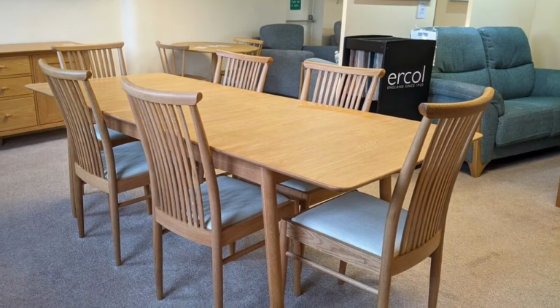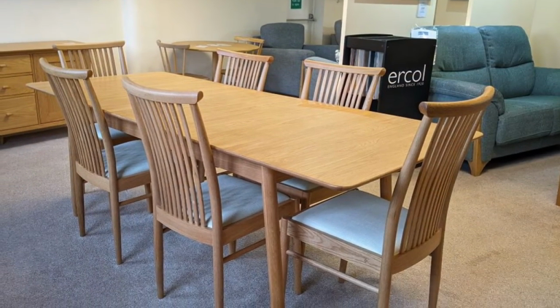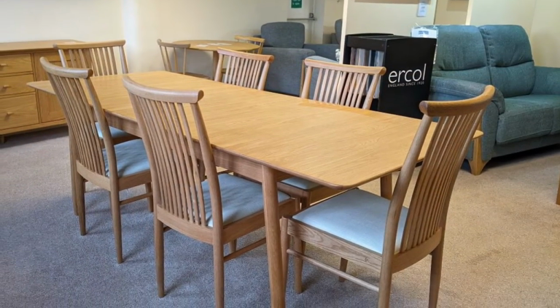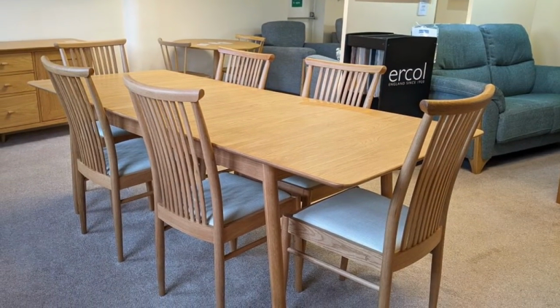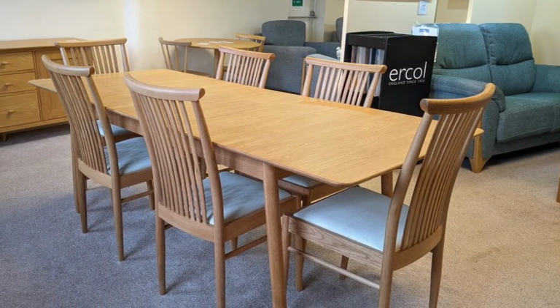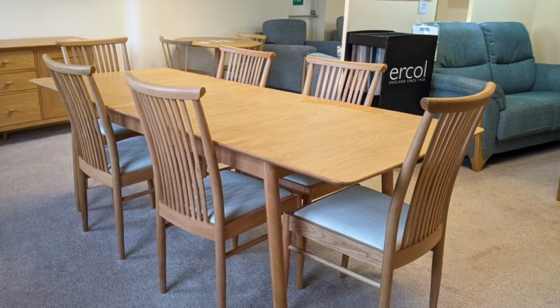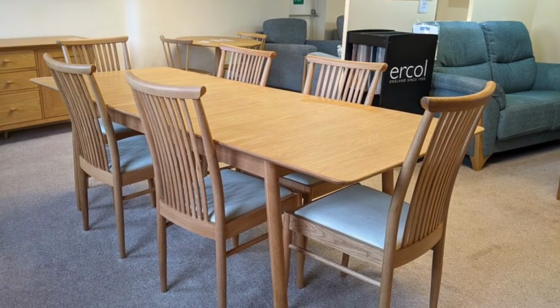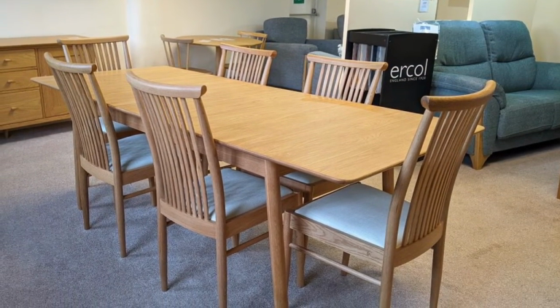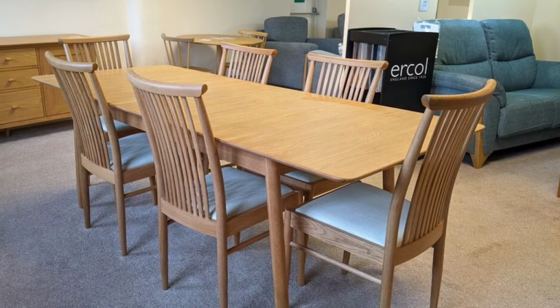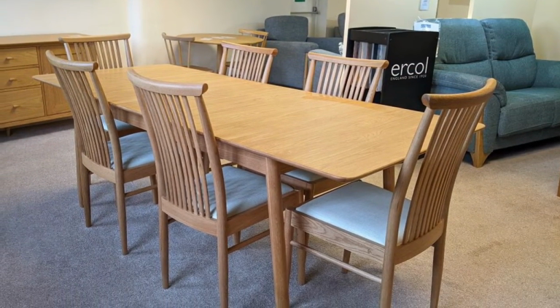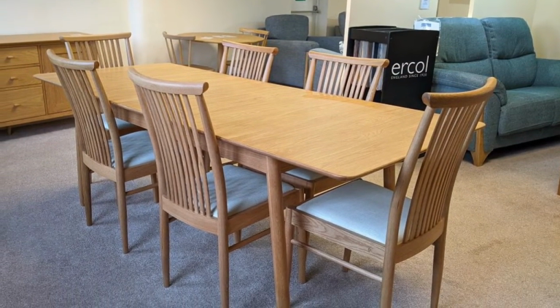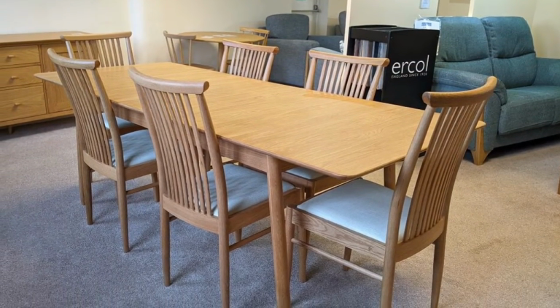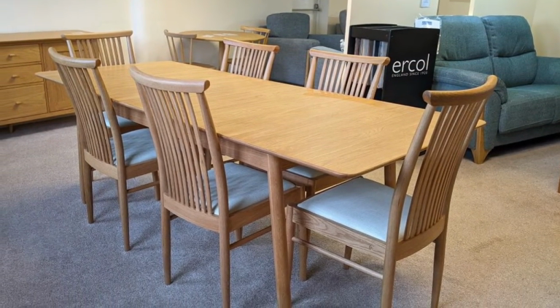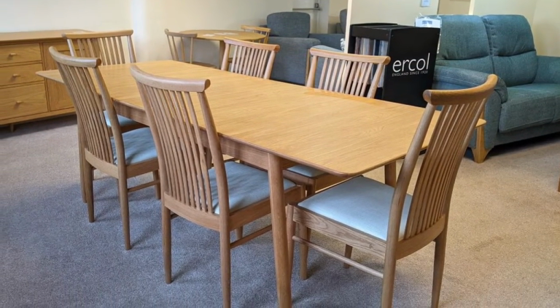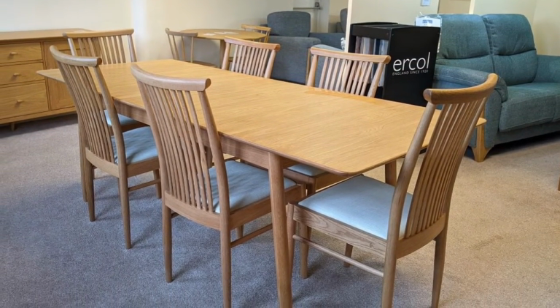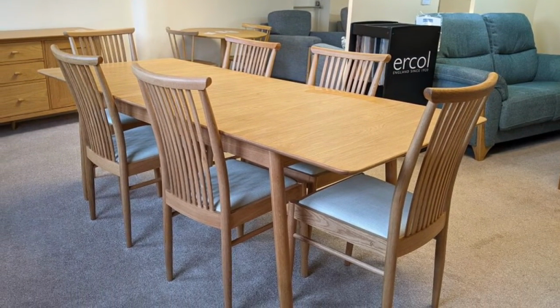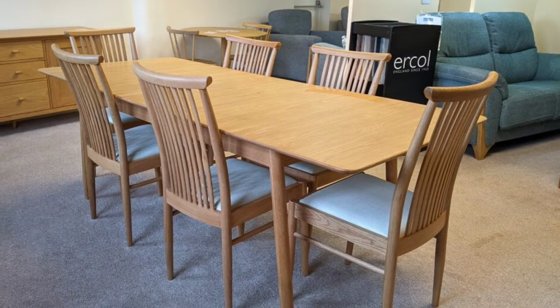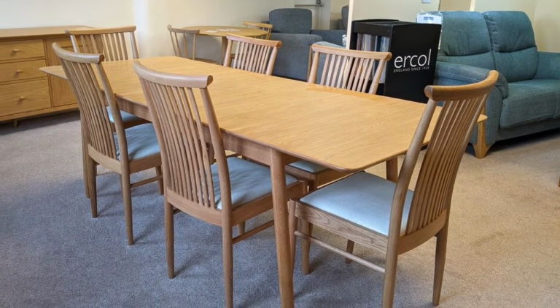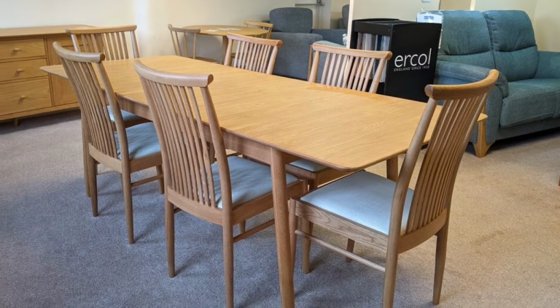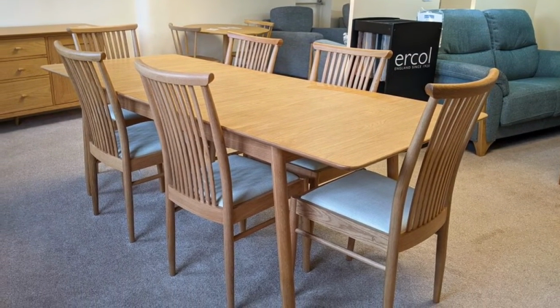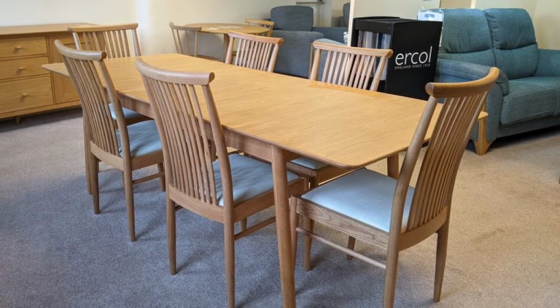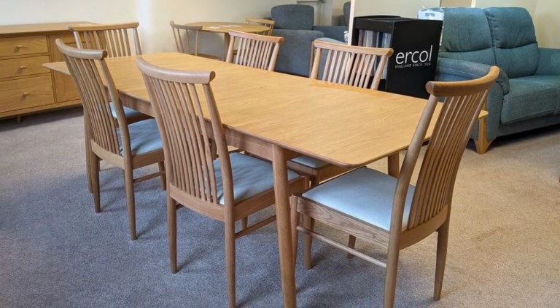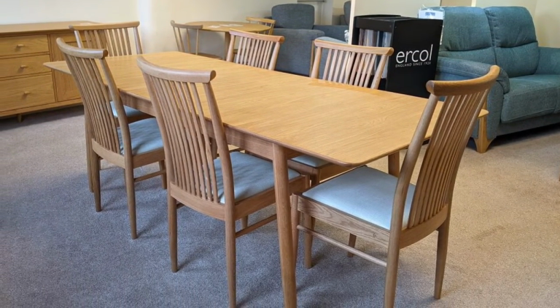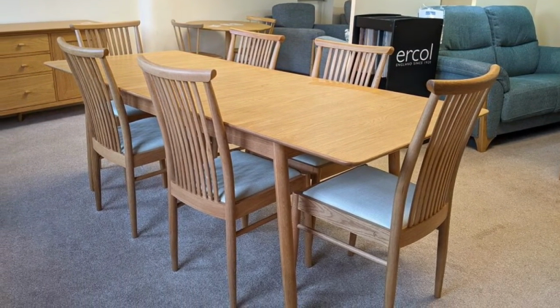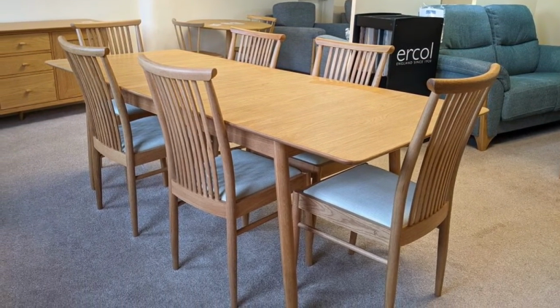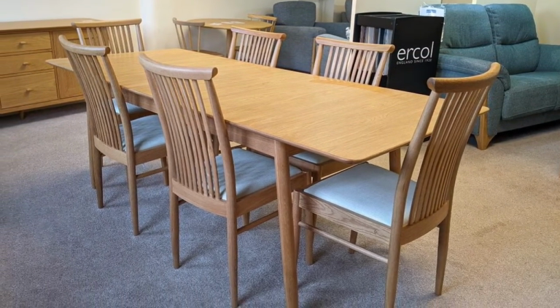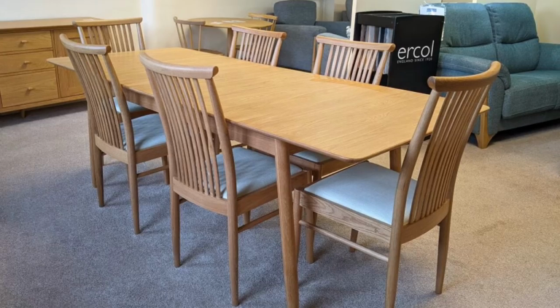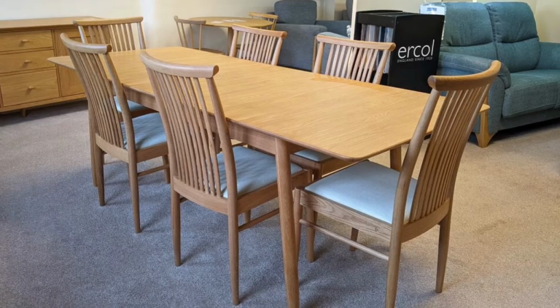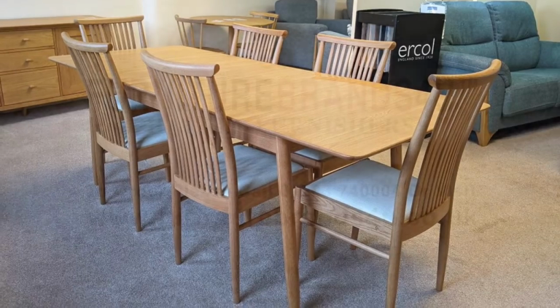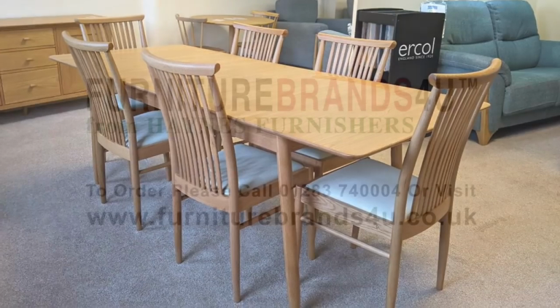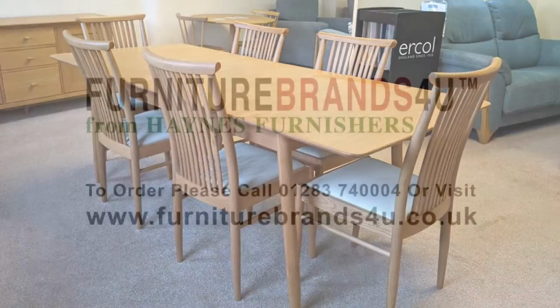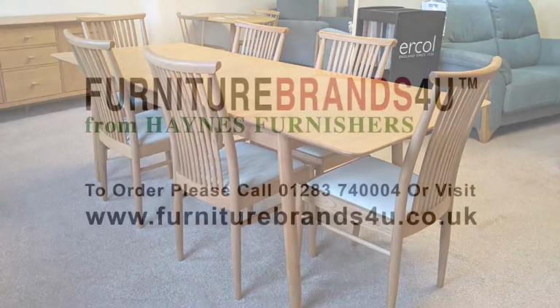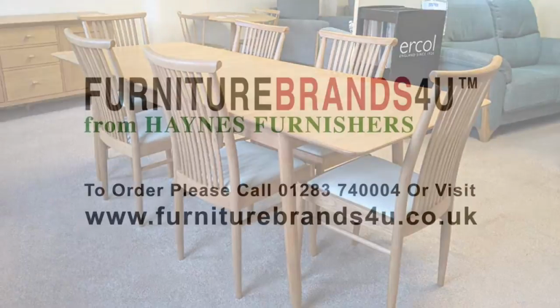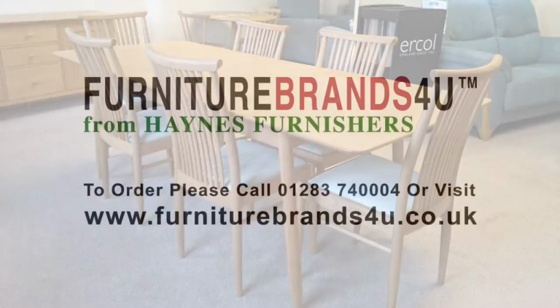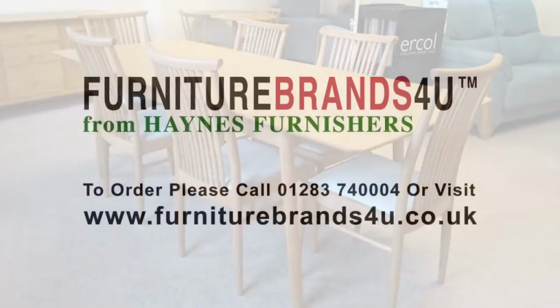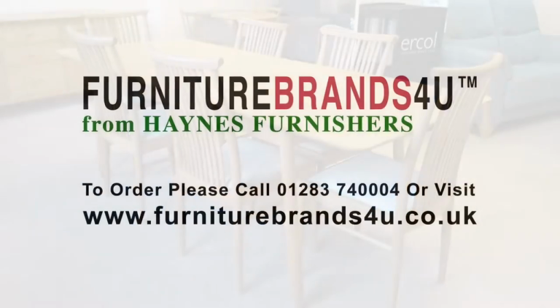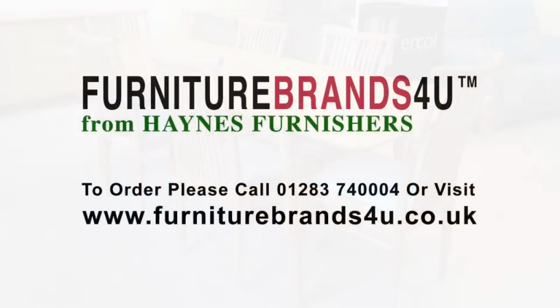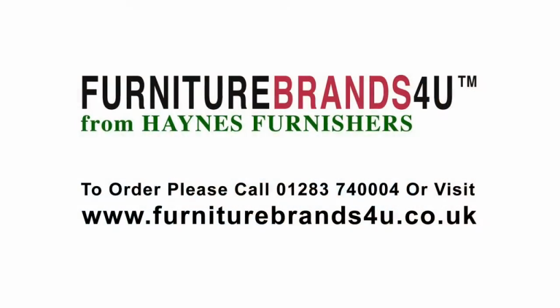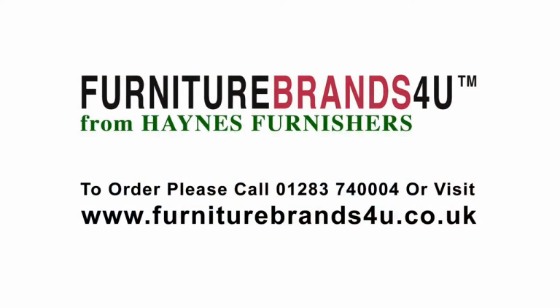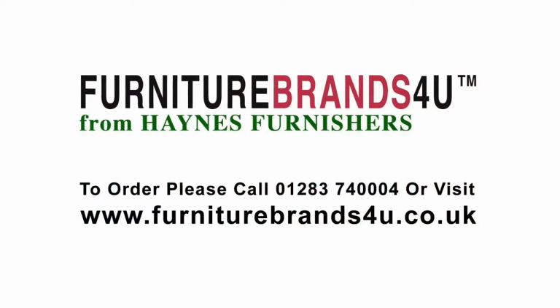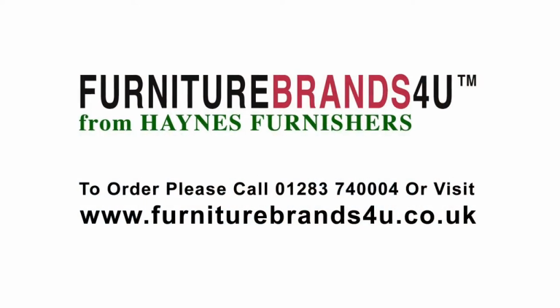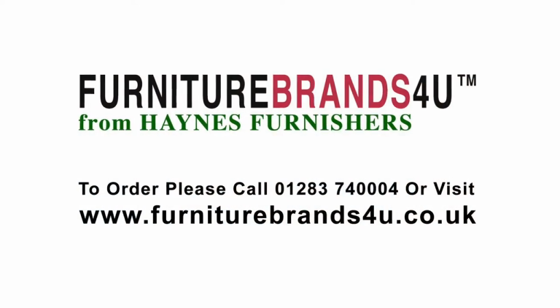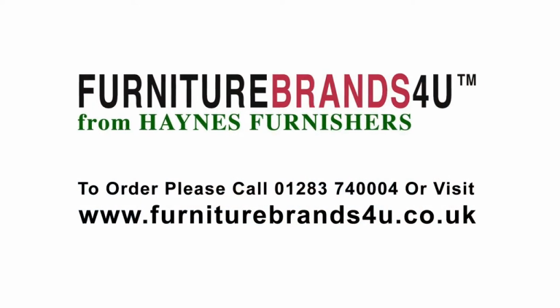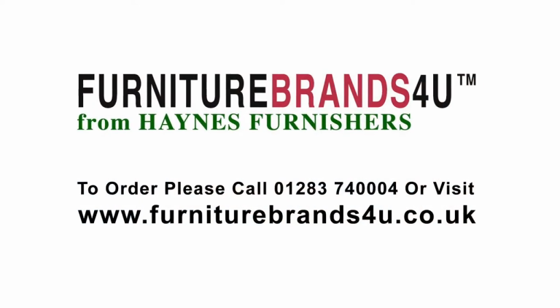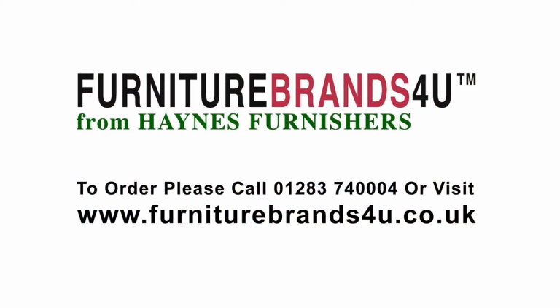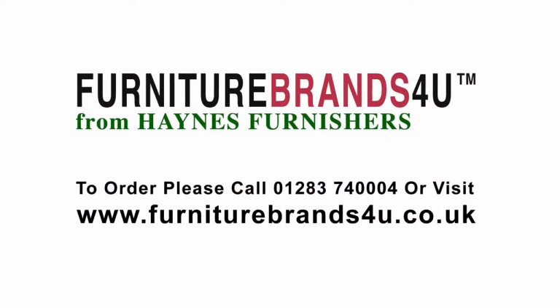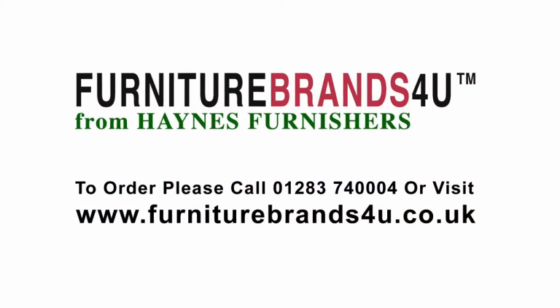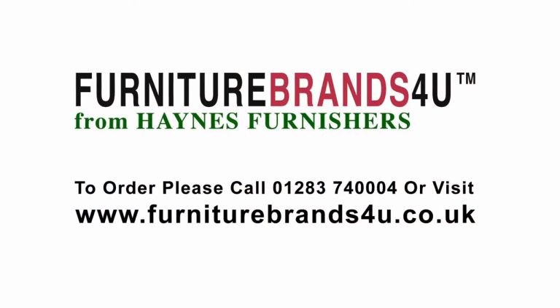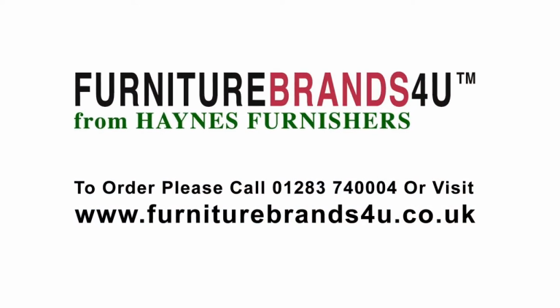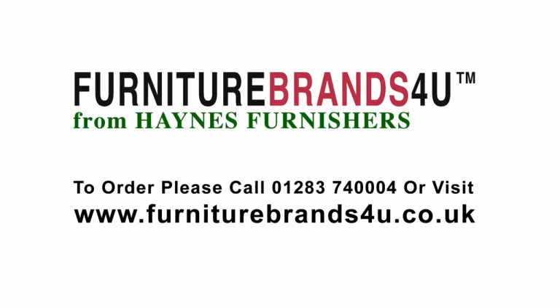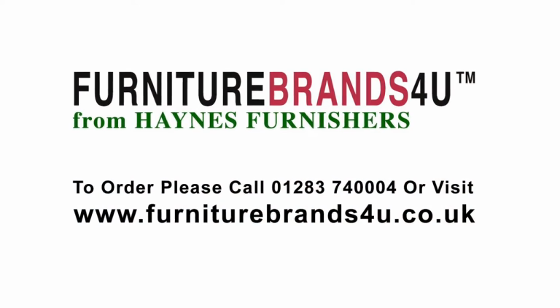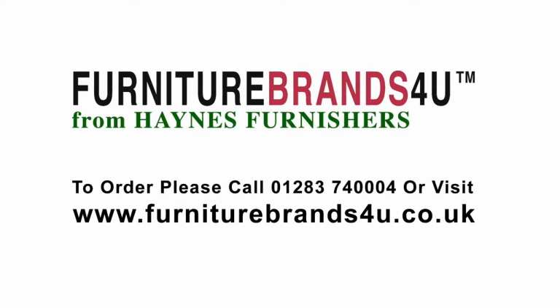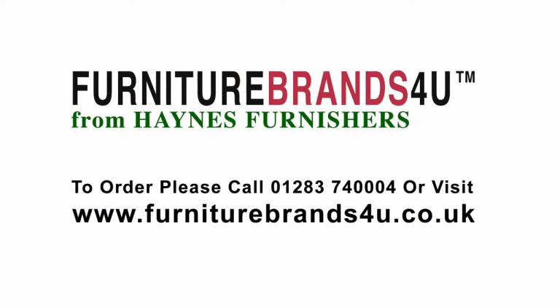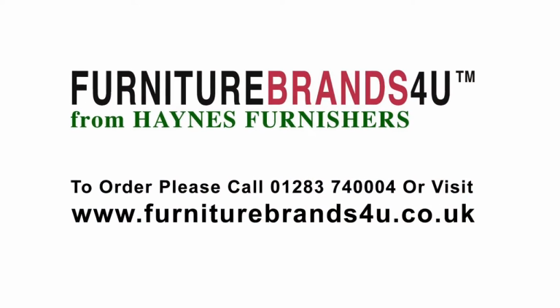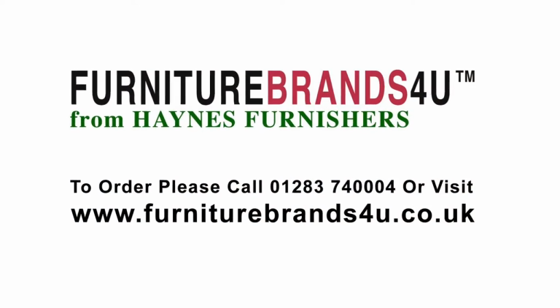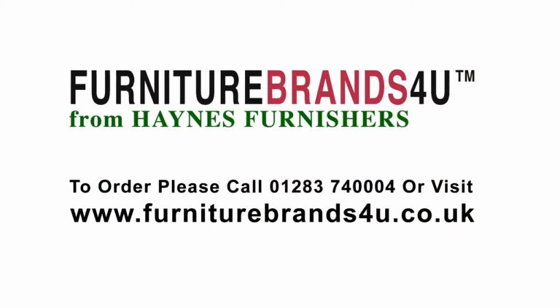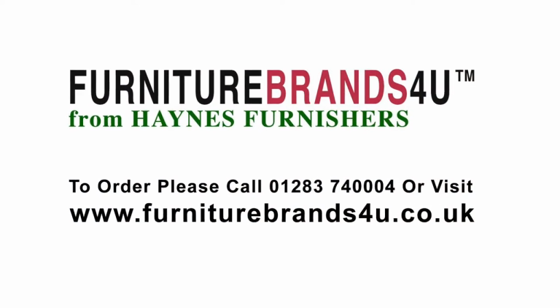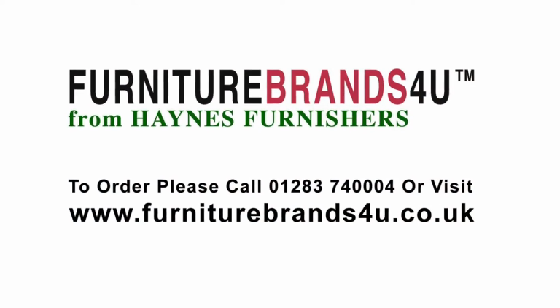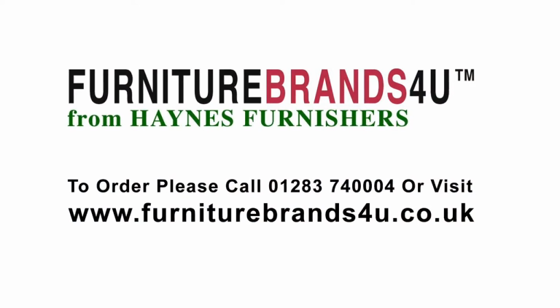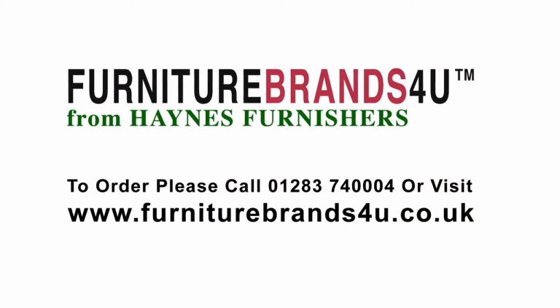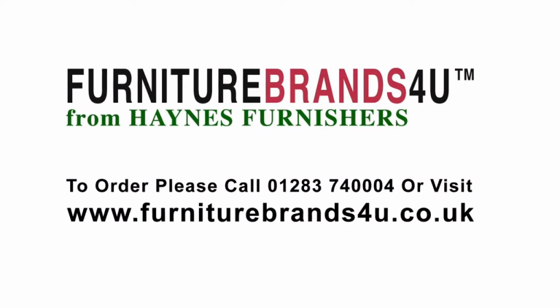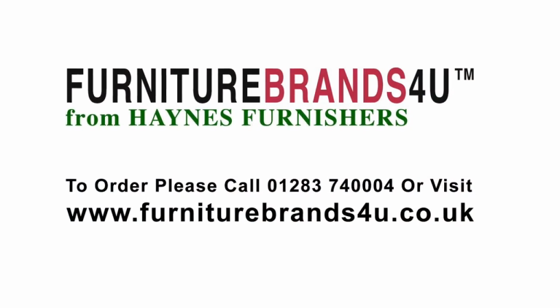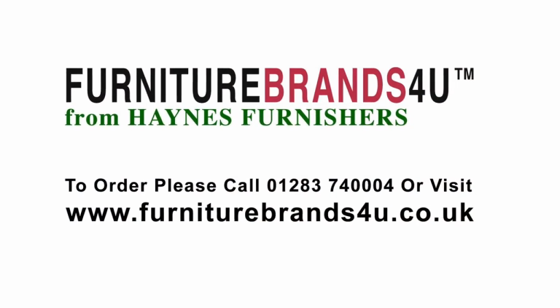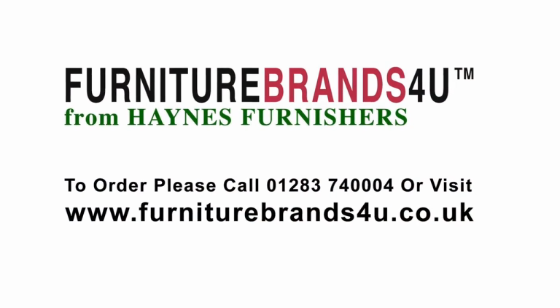Please do take a look at our website — we've got lots of Urcole Furniture on there and we offer free delivery across mainland England, Wales and southern Scotland.